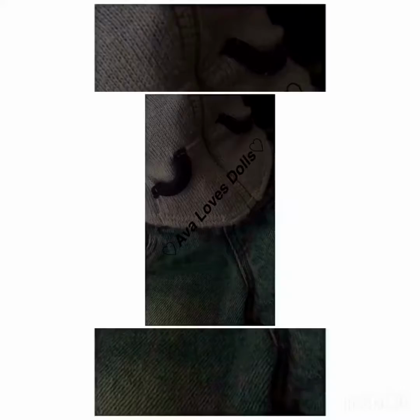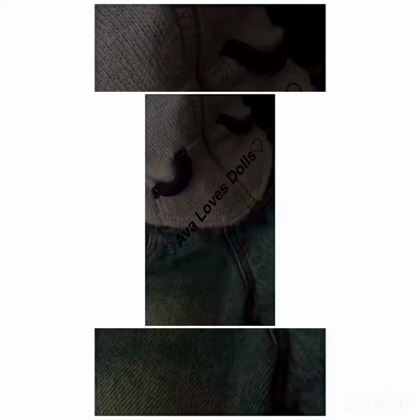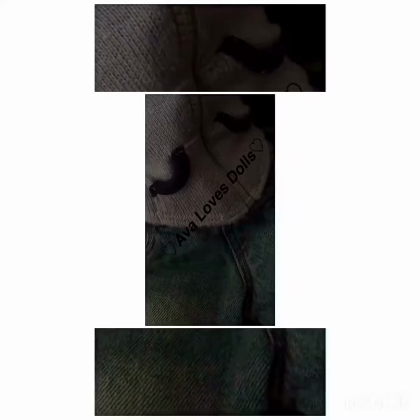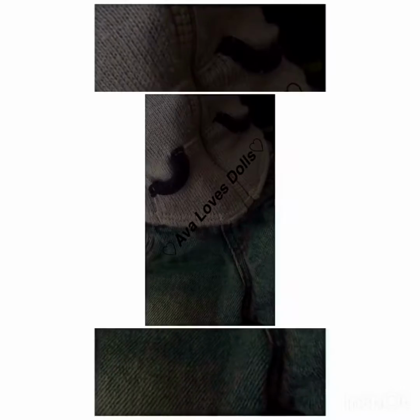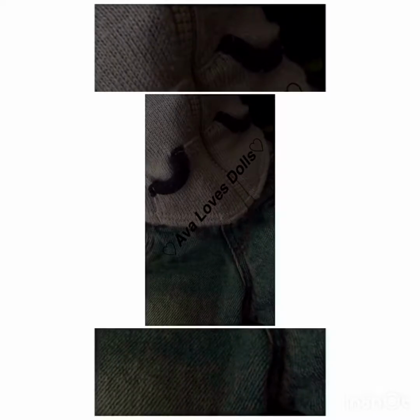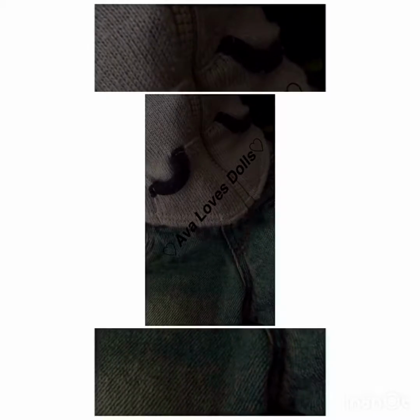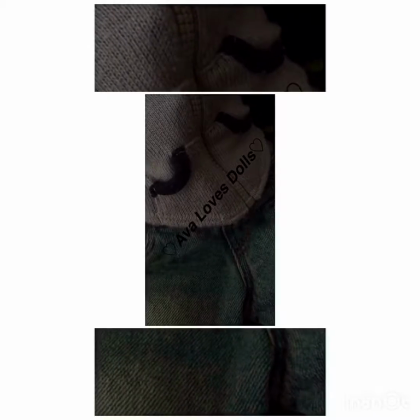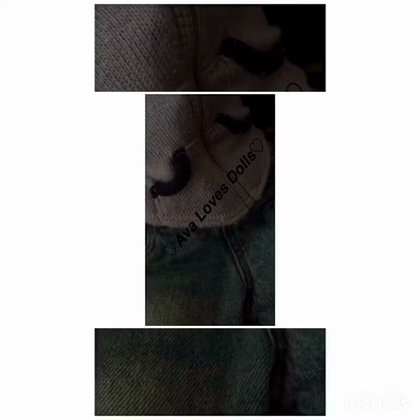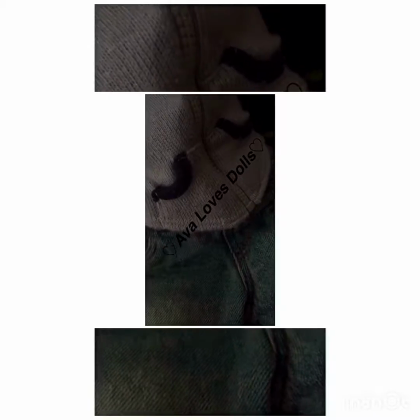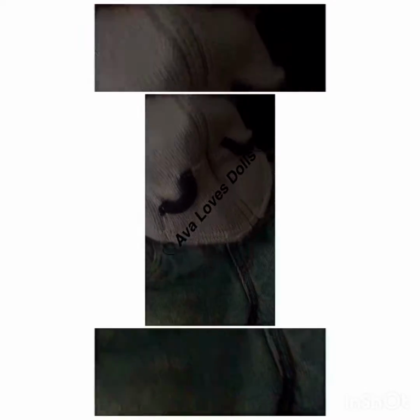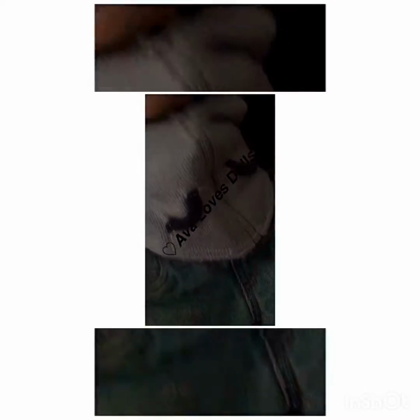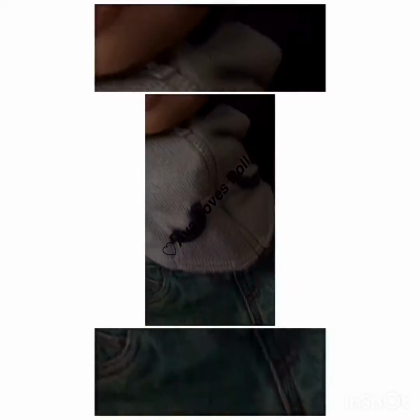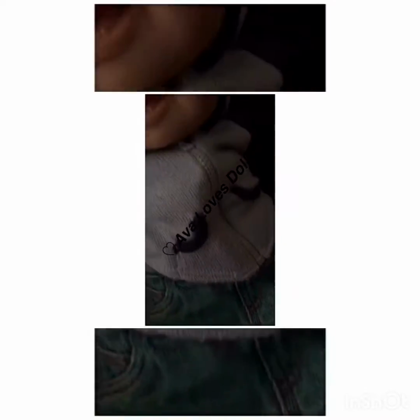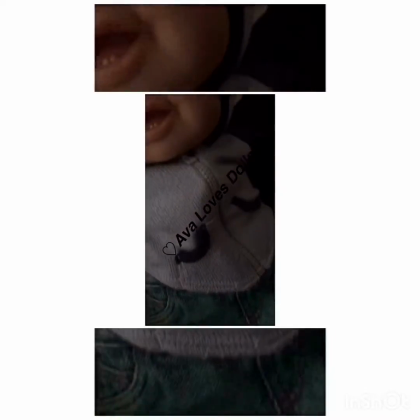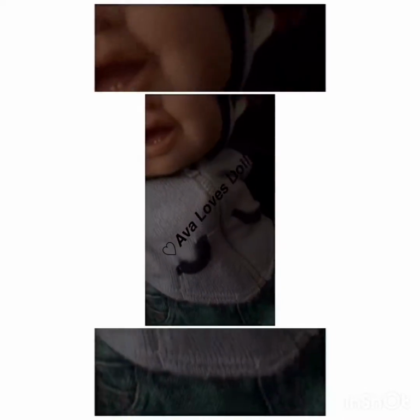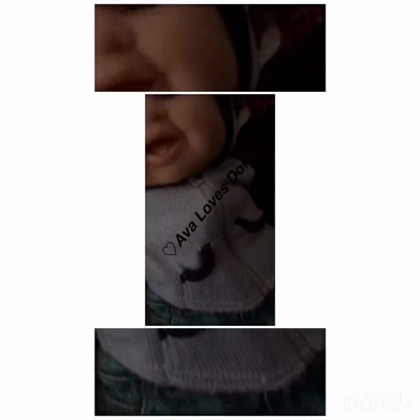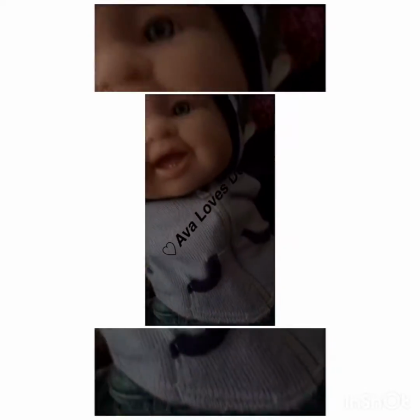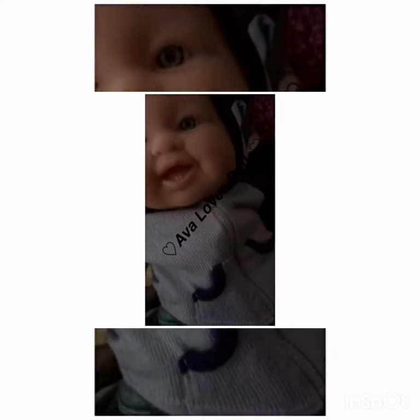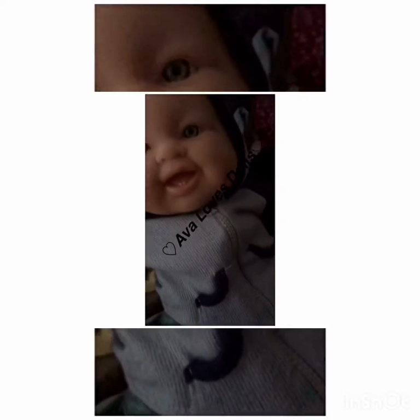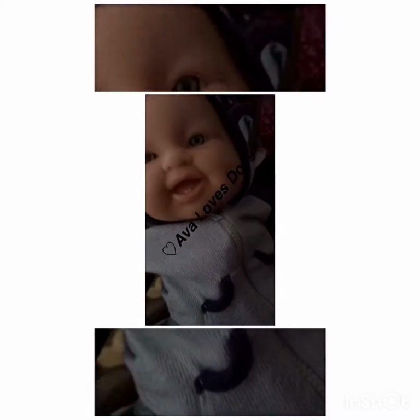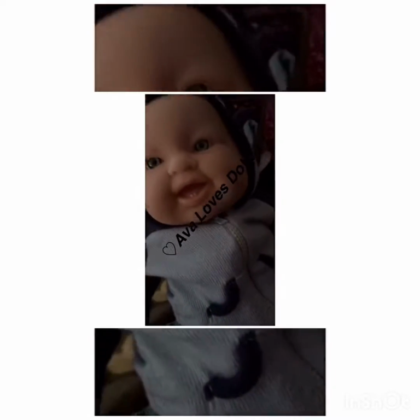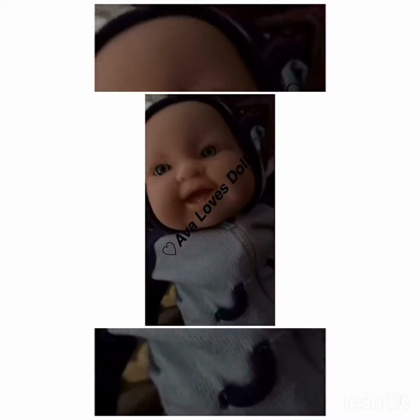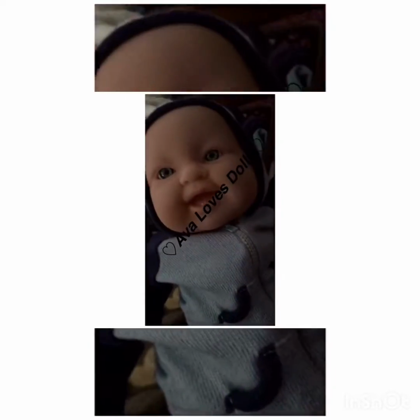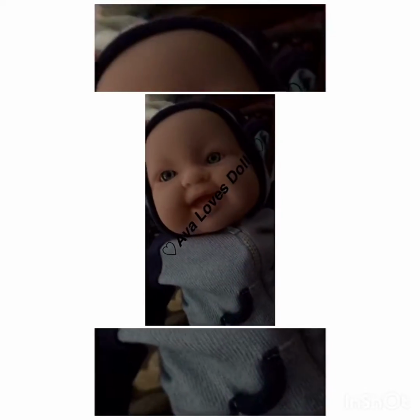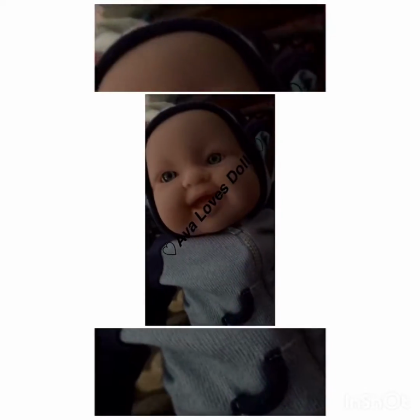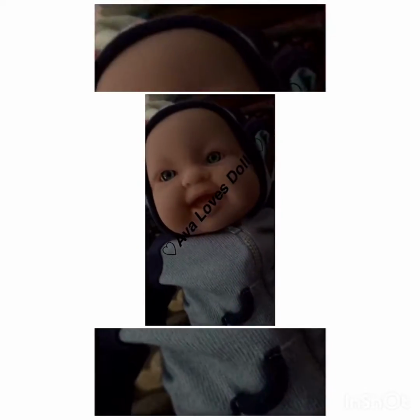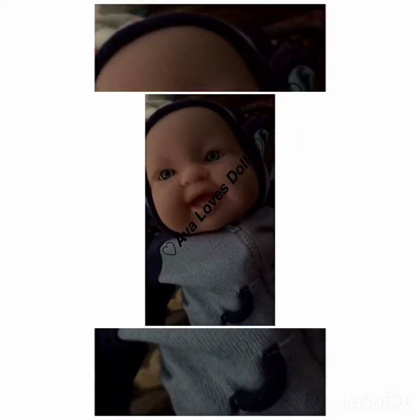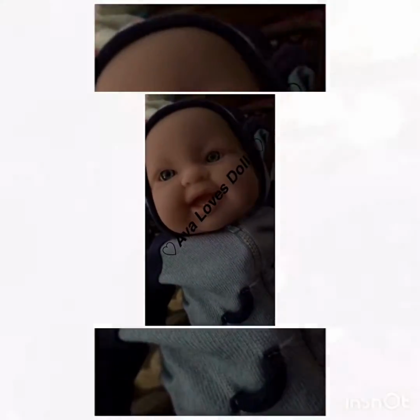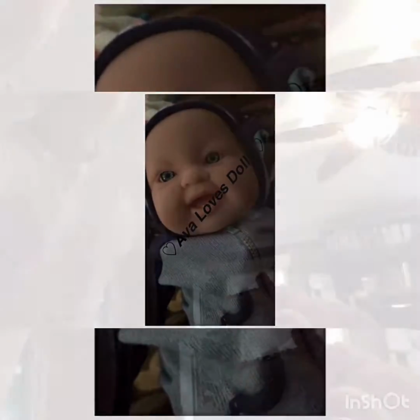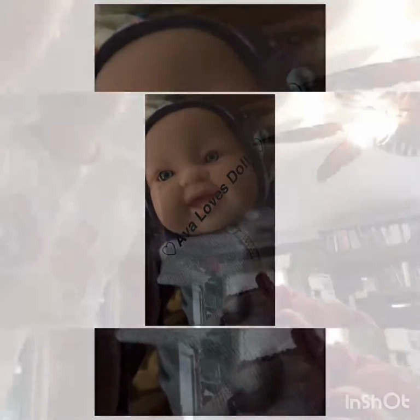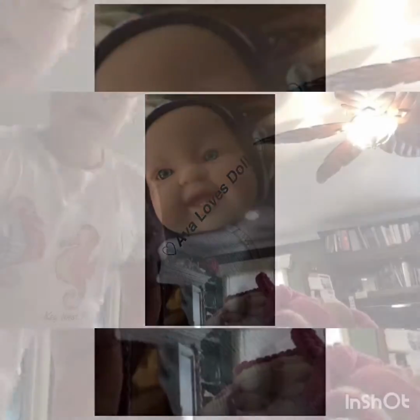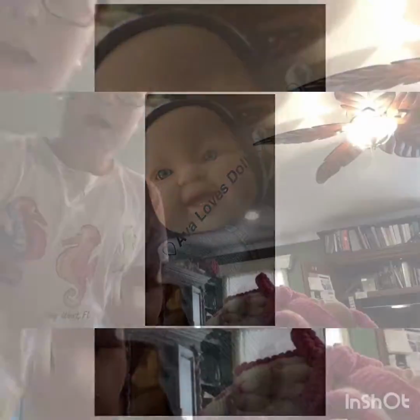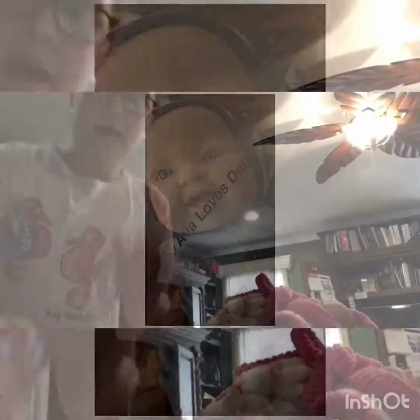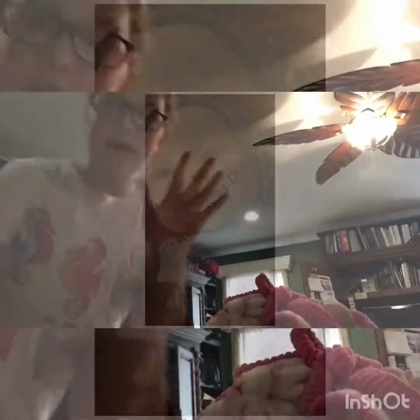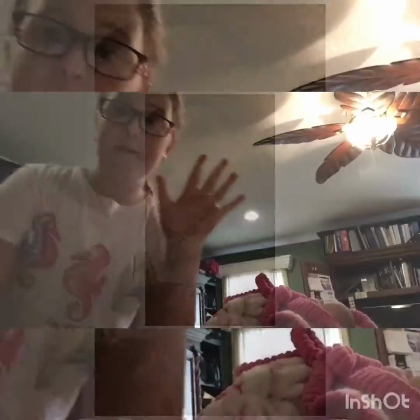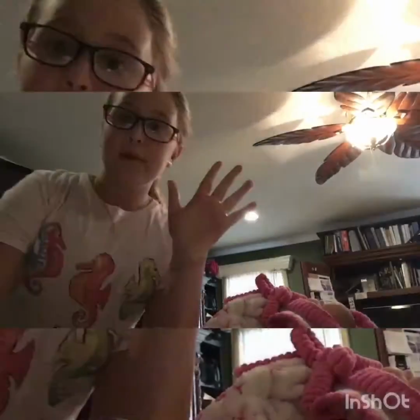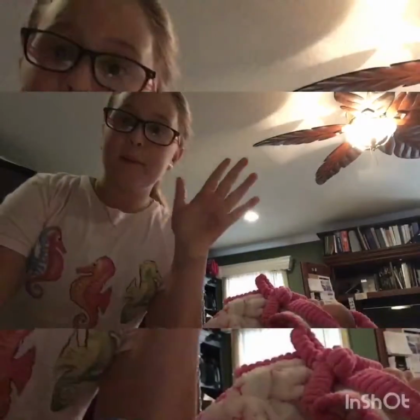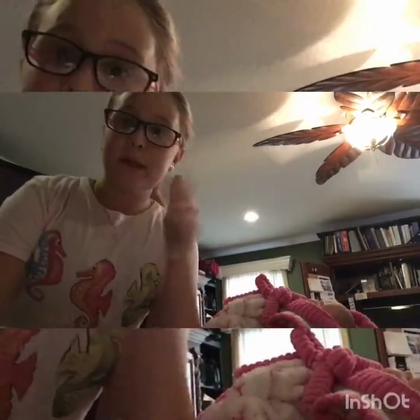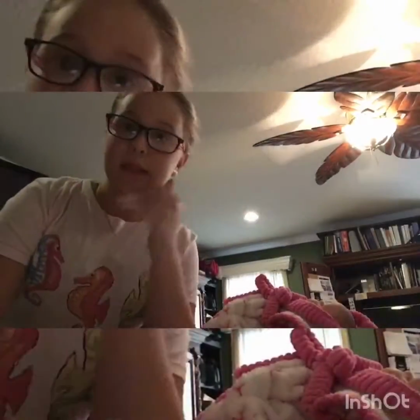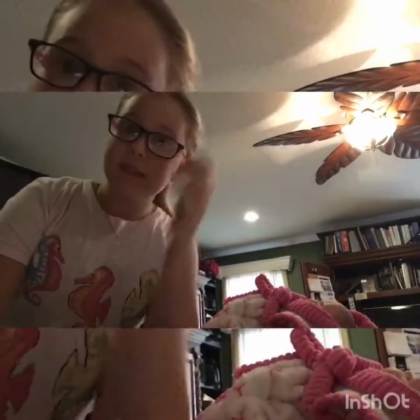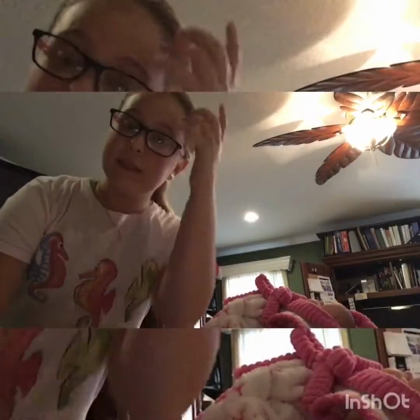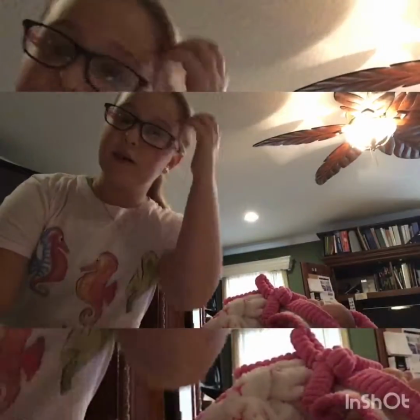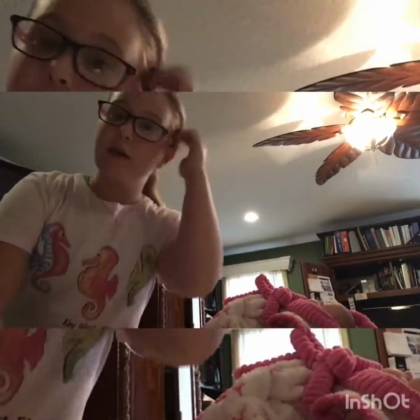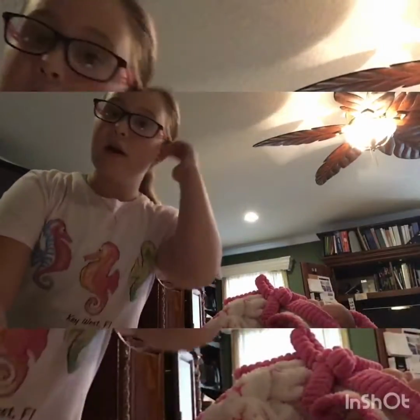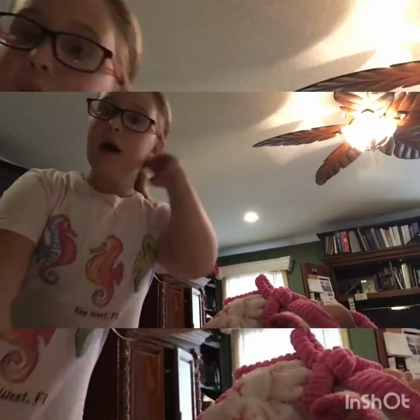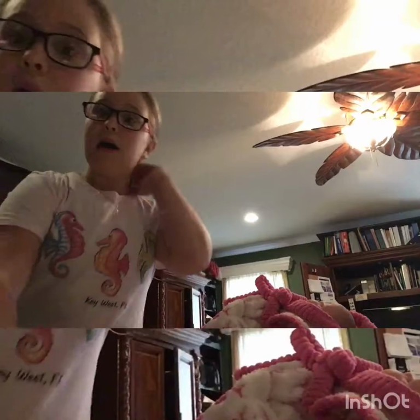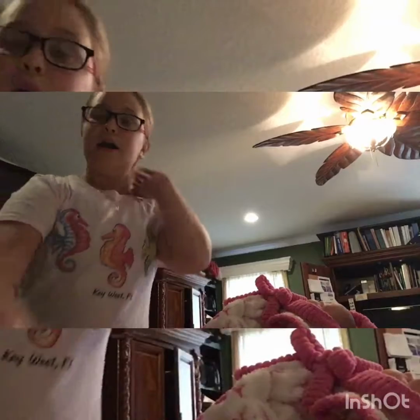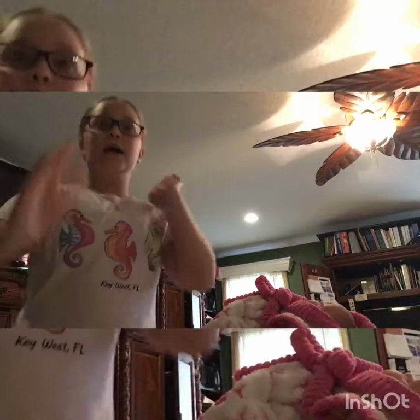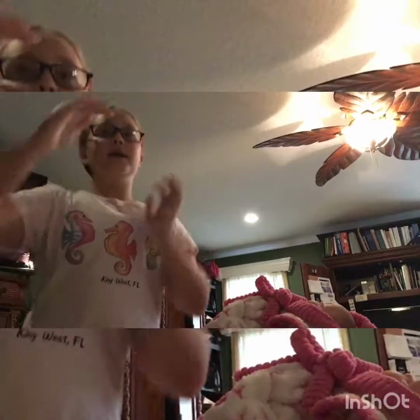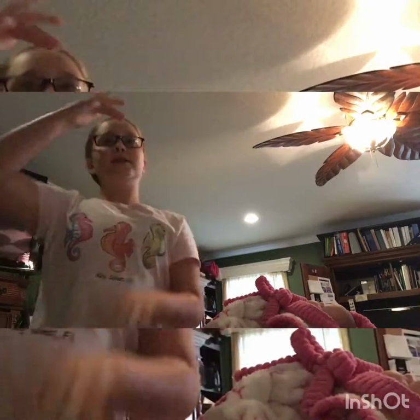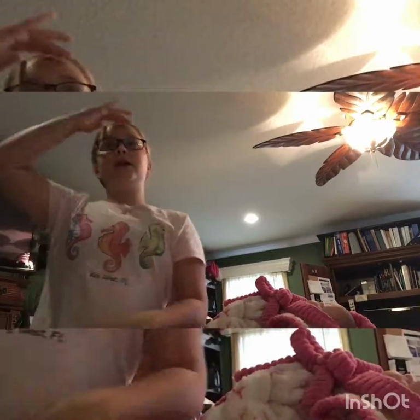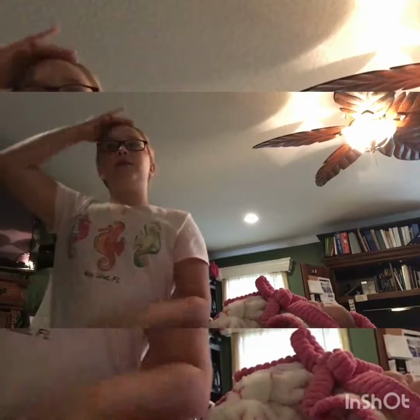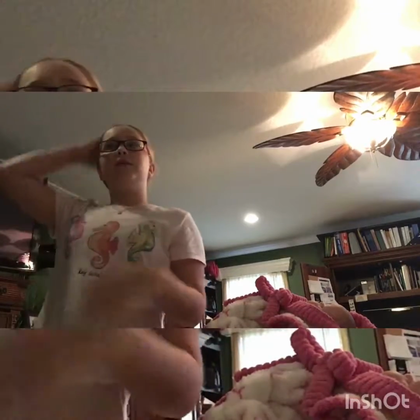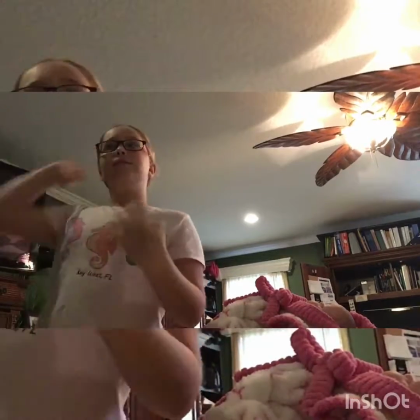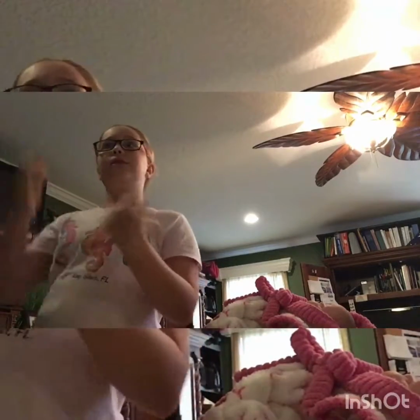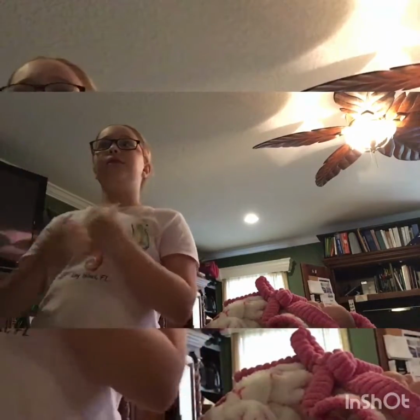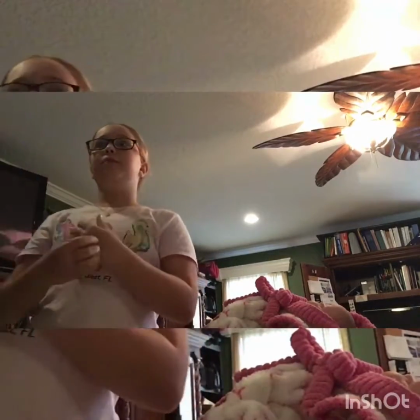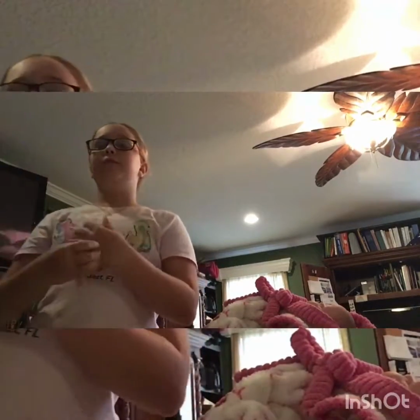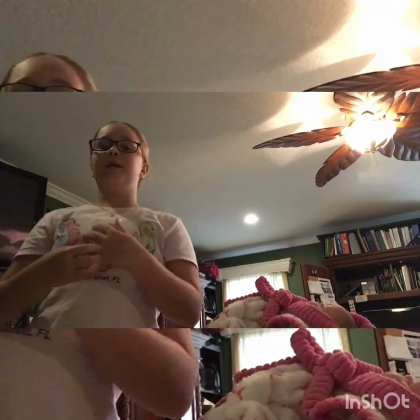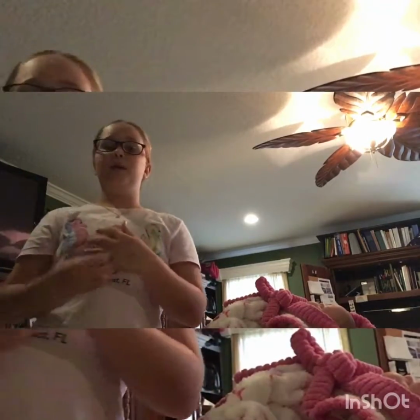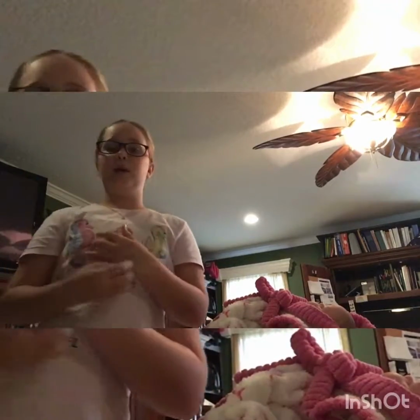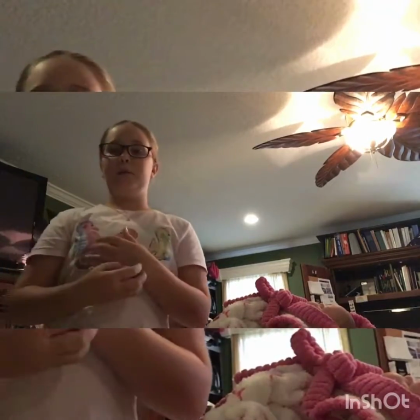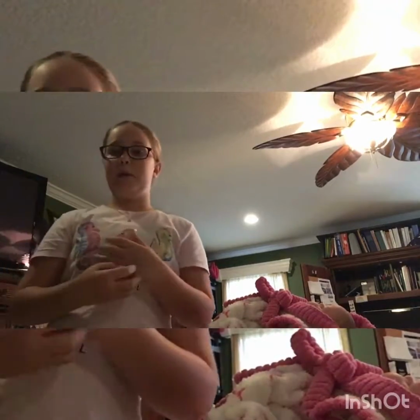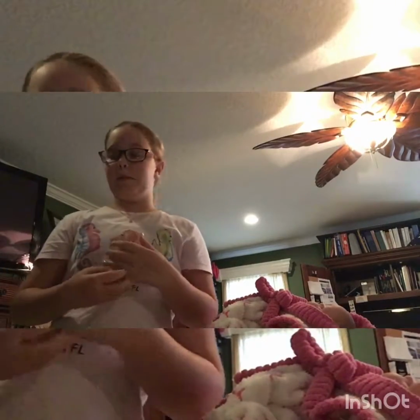Welcome to Ava Loves Dolls. Hey everybody, so guys, I know you haven't seen me in a little bit.